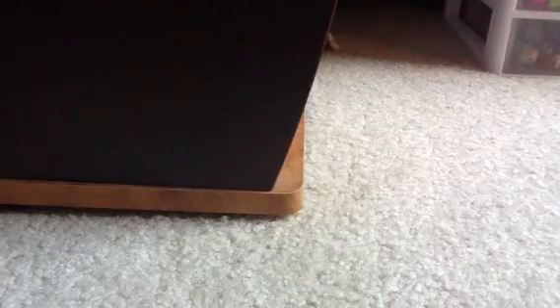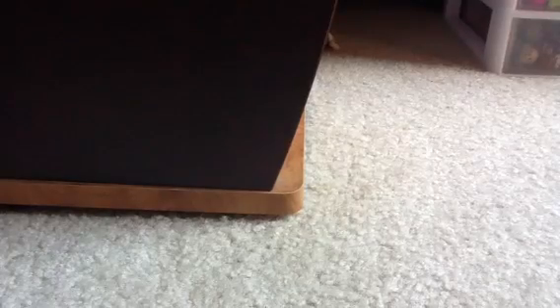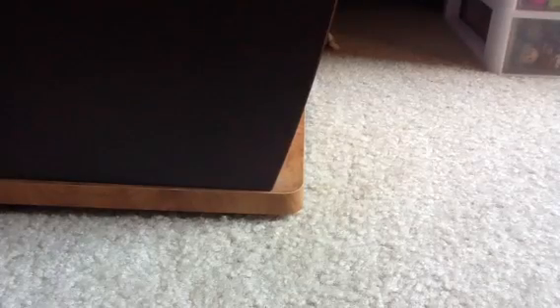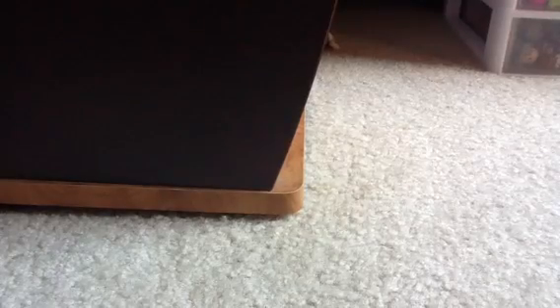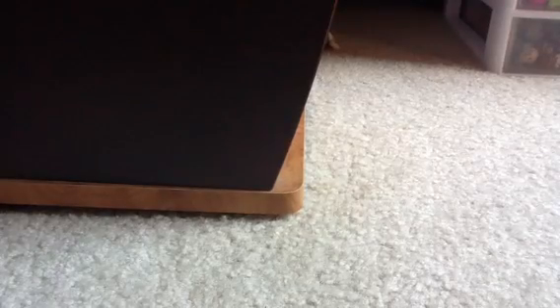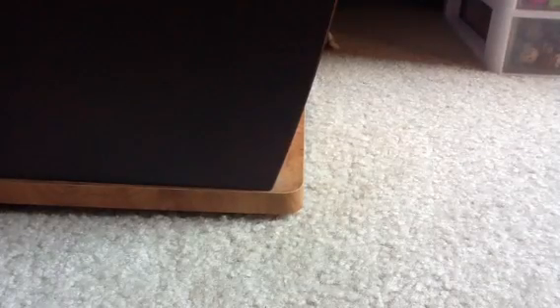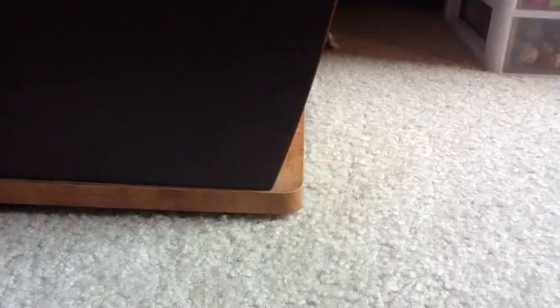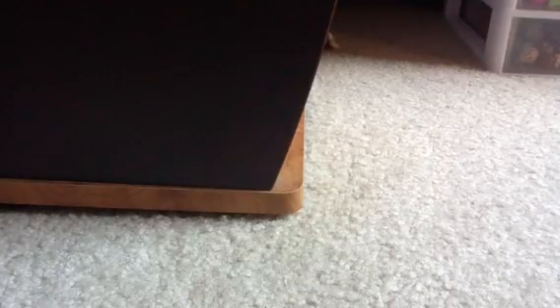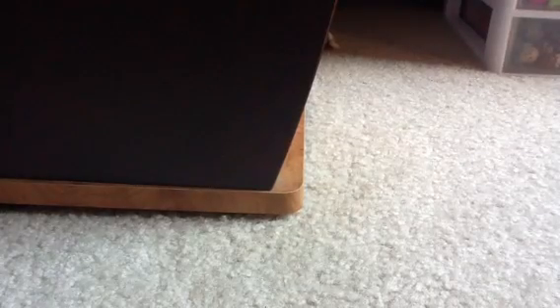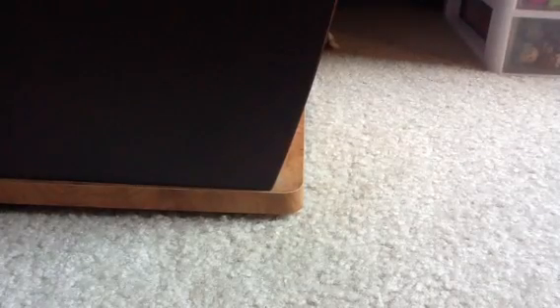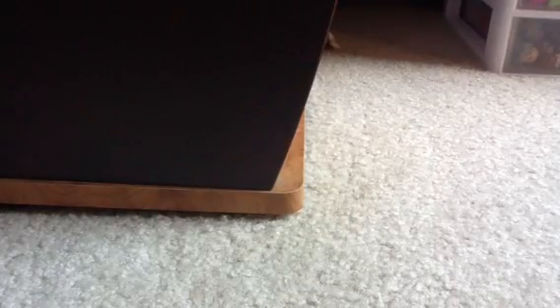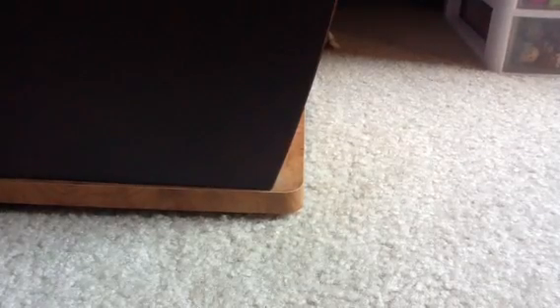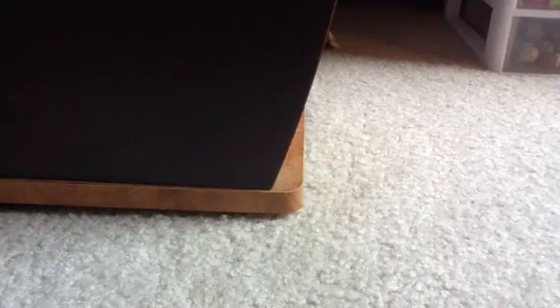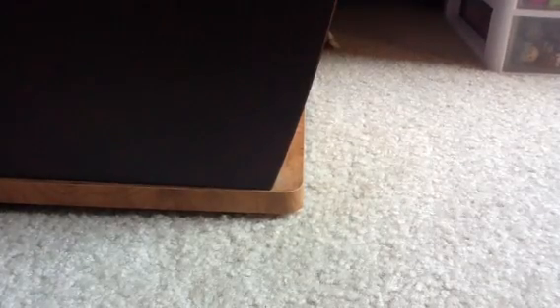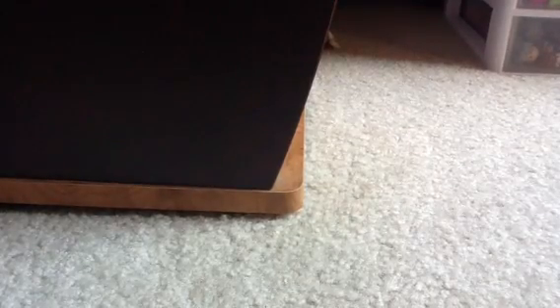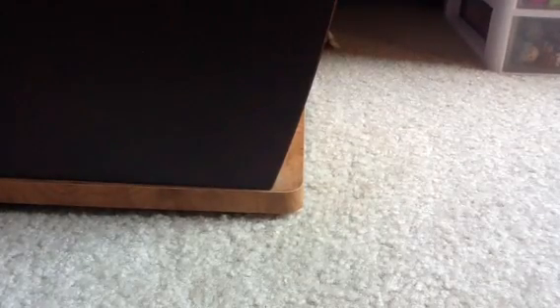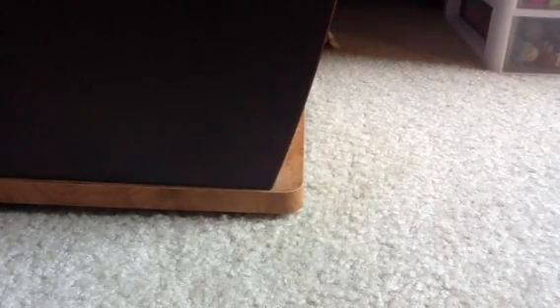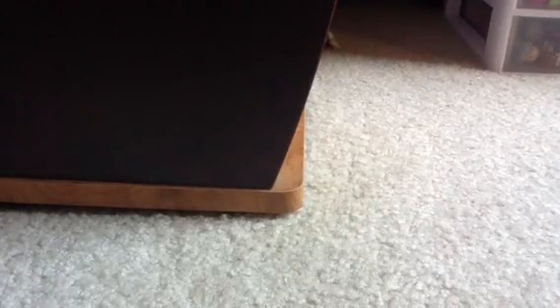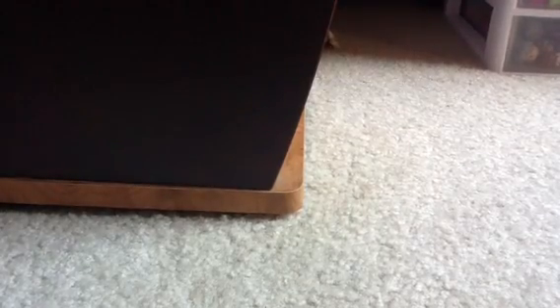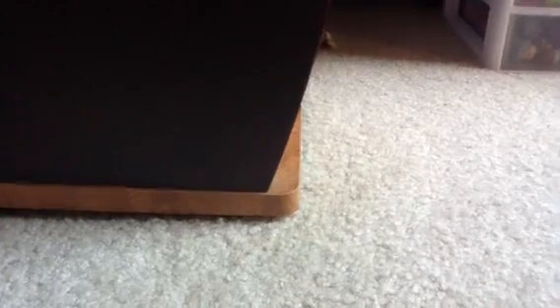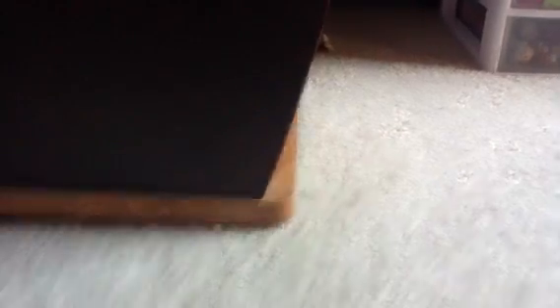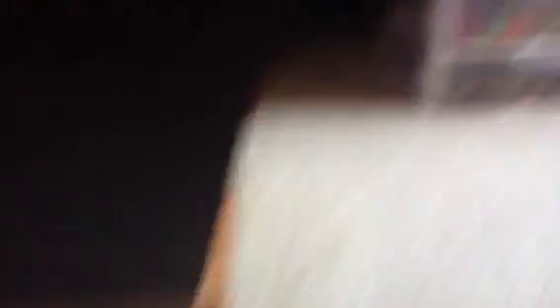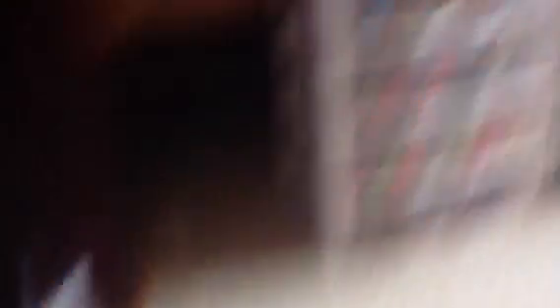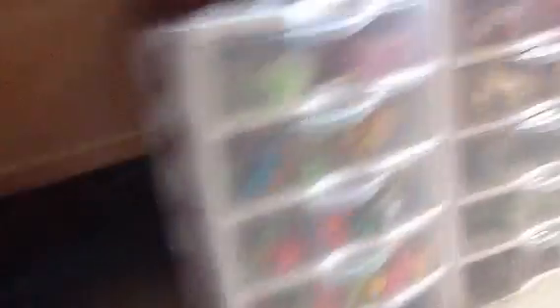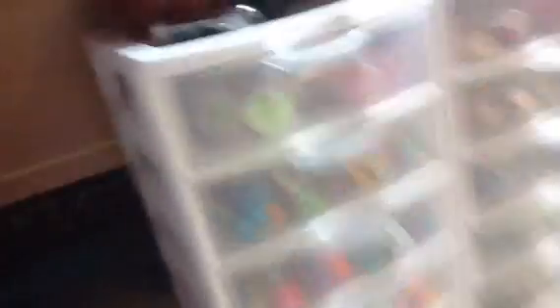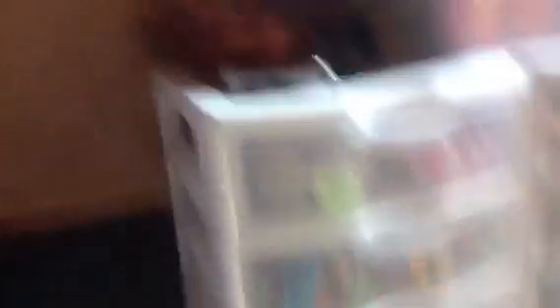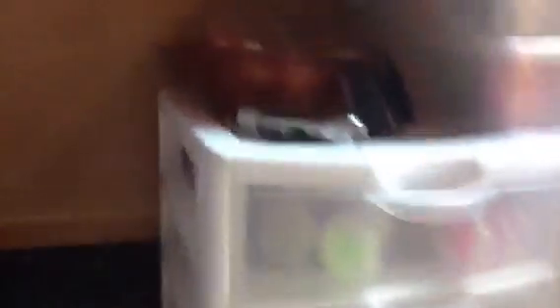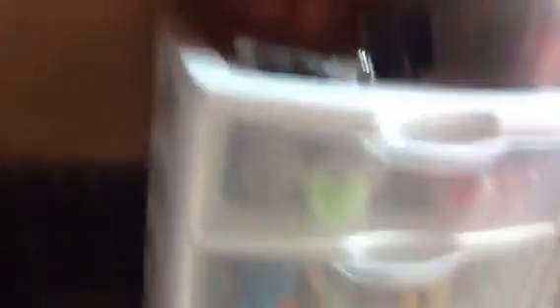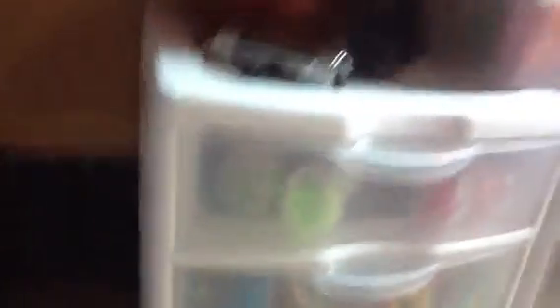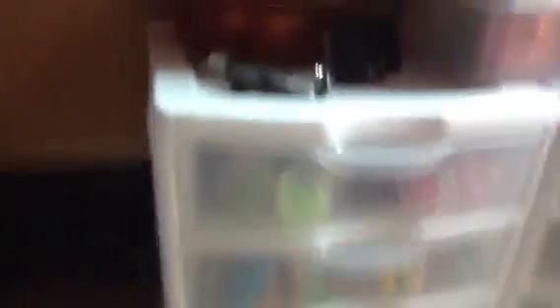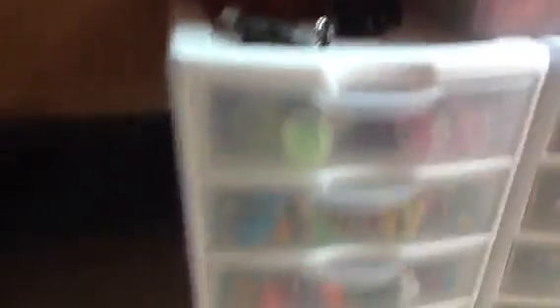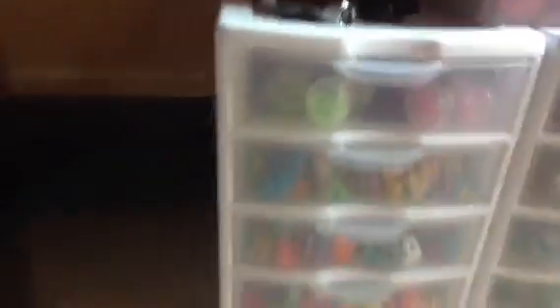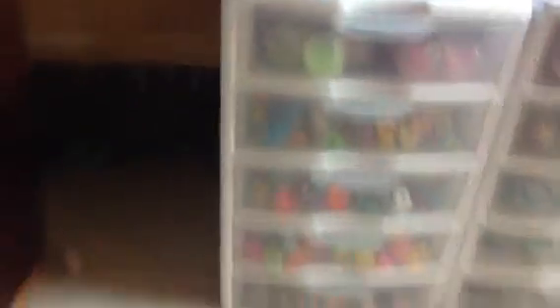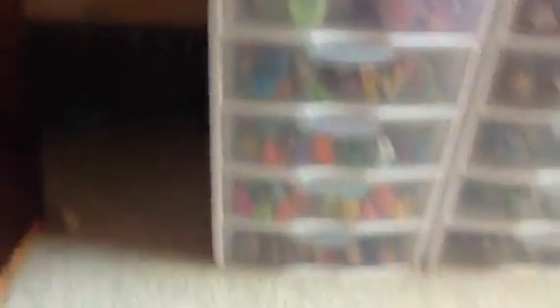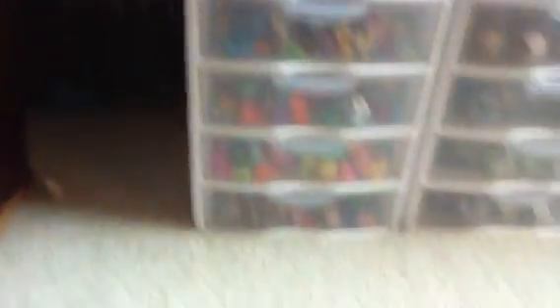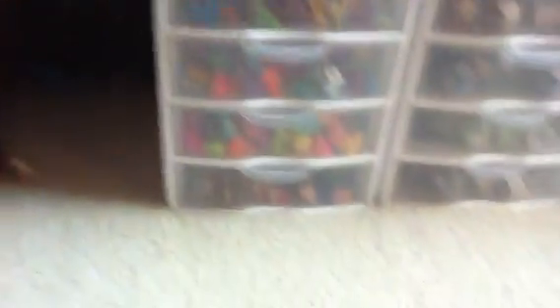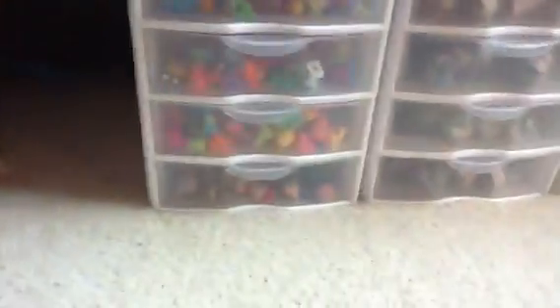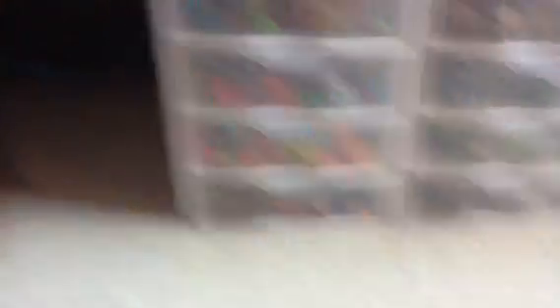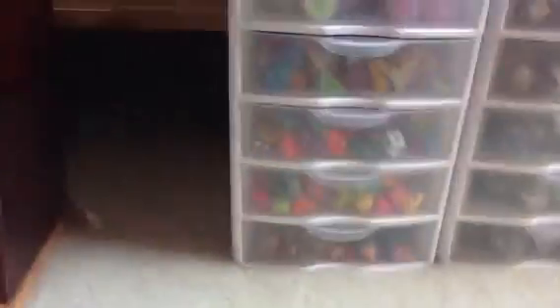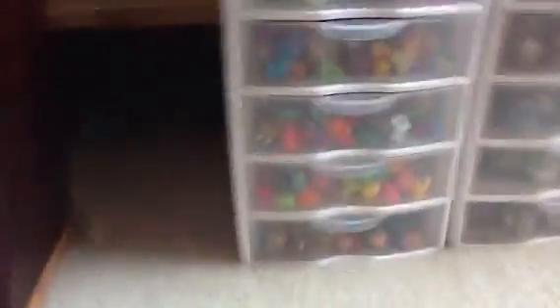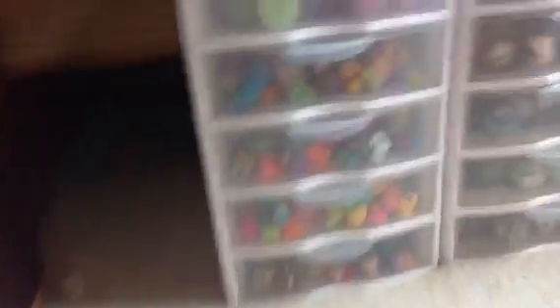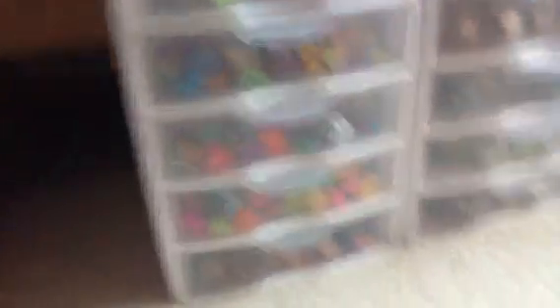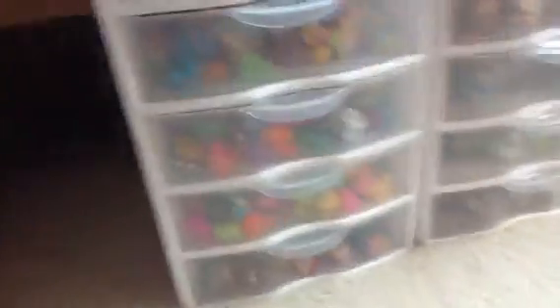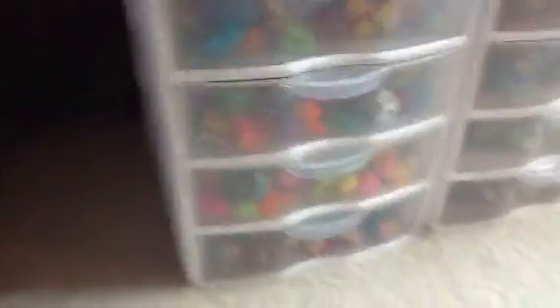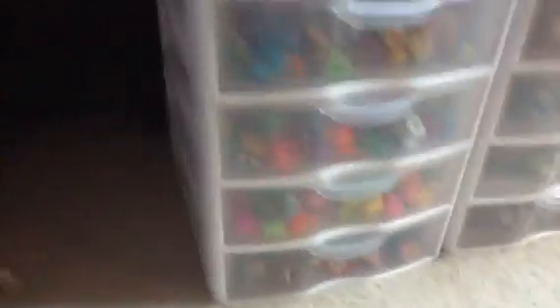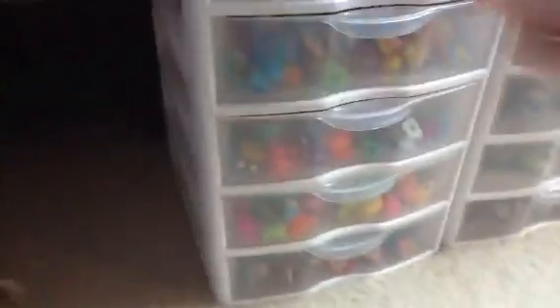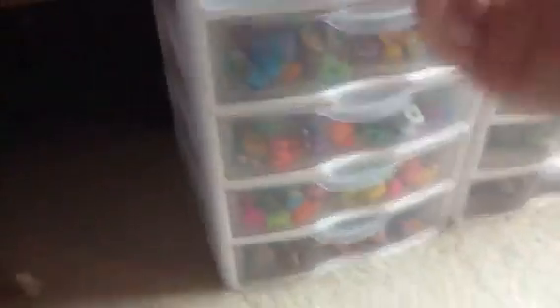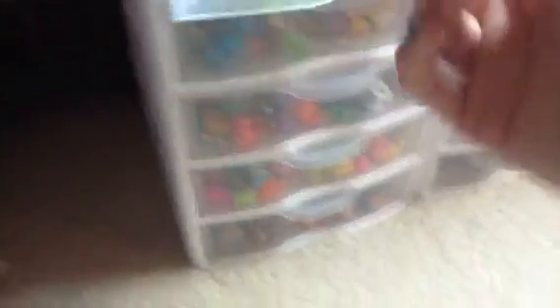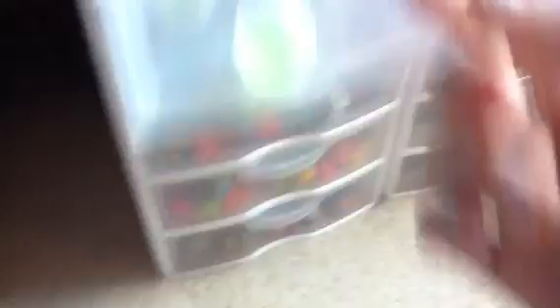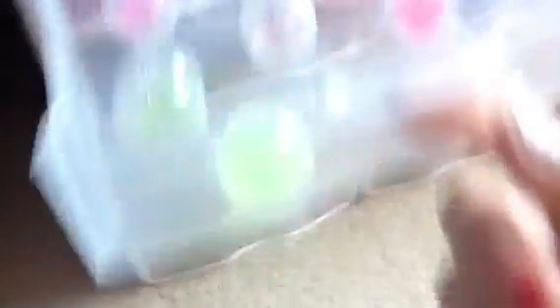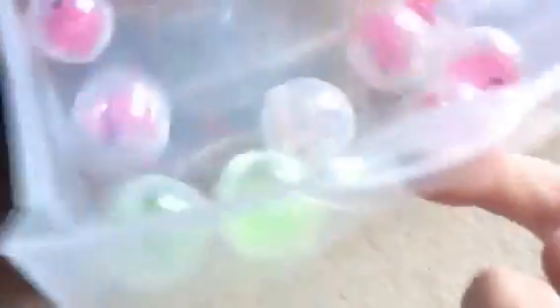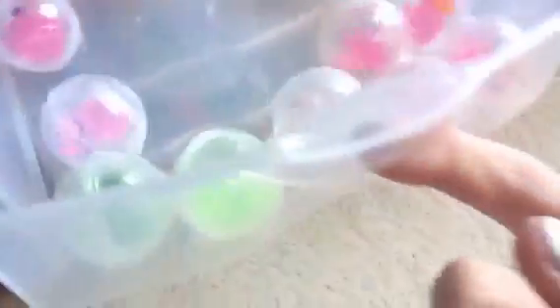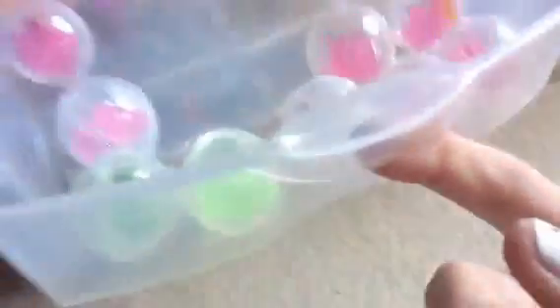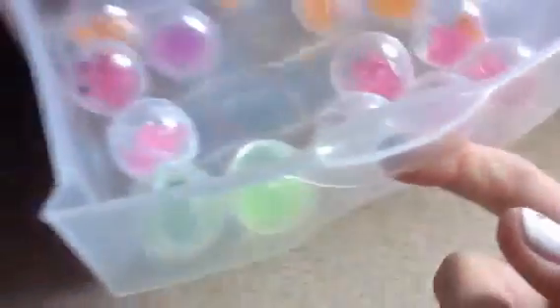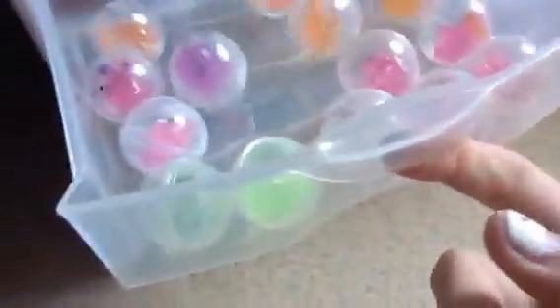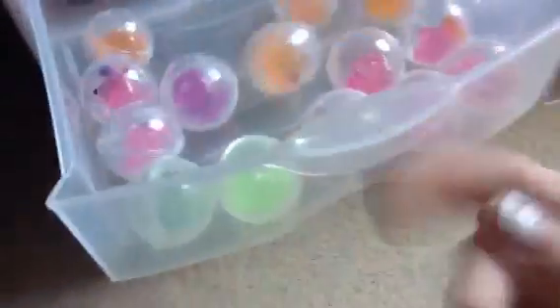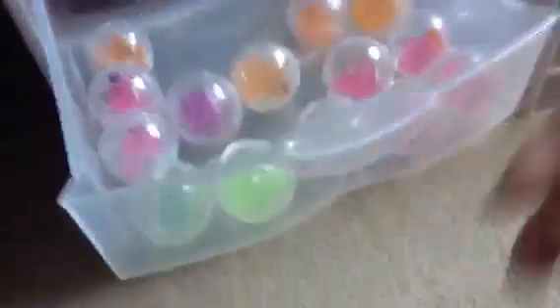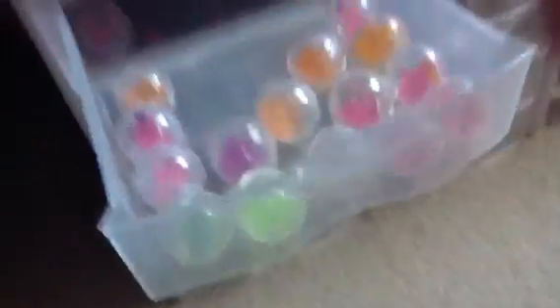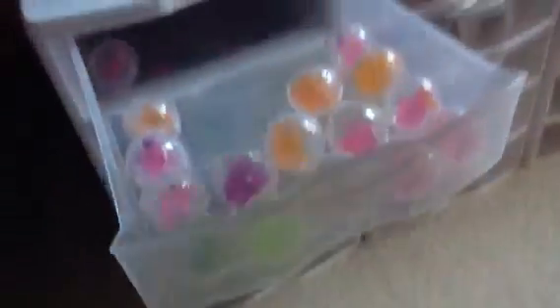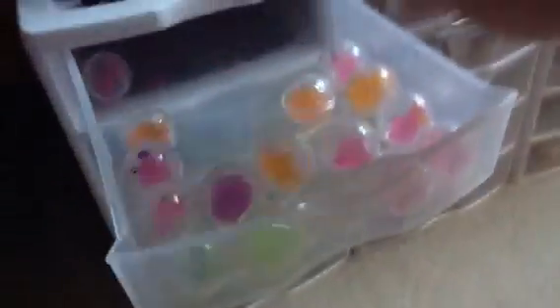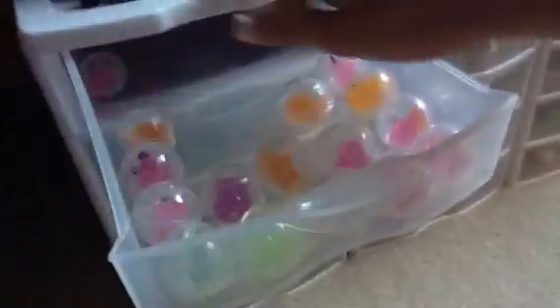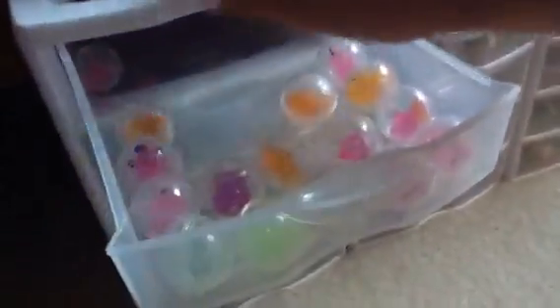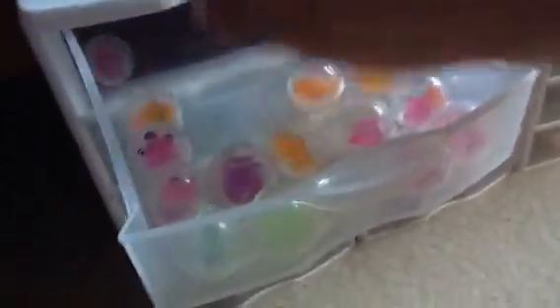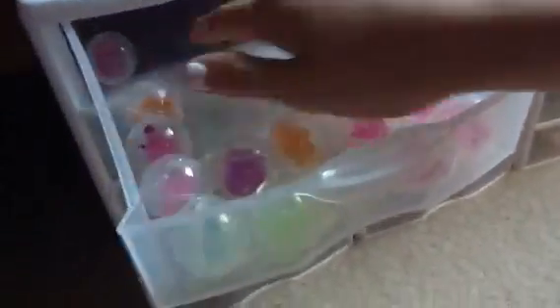Hey guys, this is going to be a video of all of my Squinkies. It's in this little container thing — here's all of my rares.